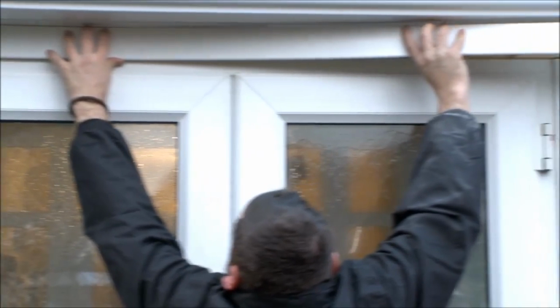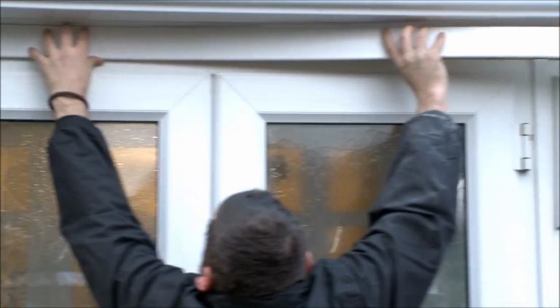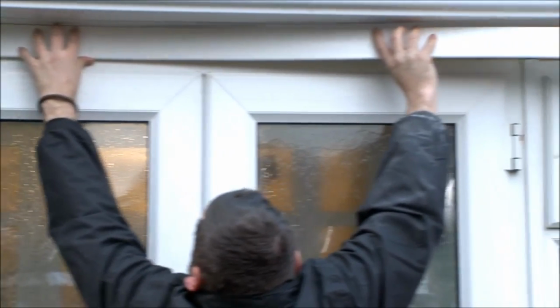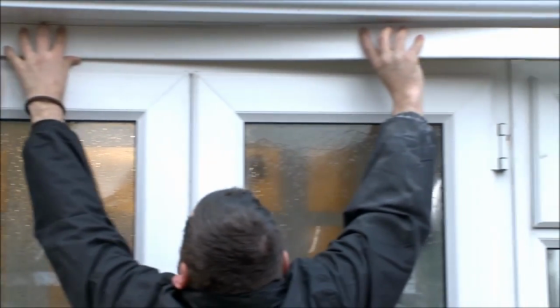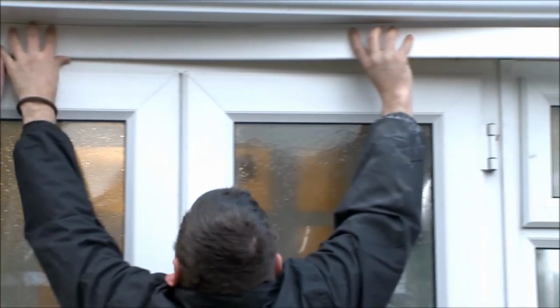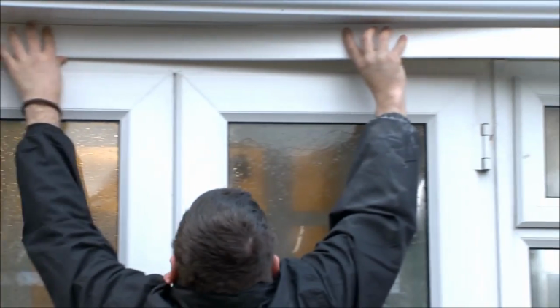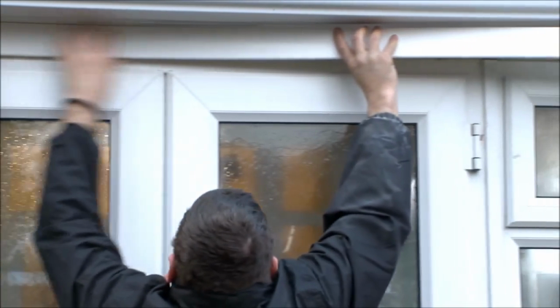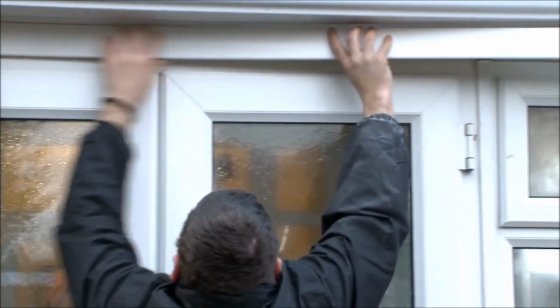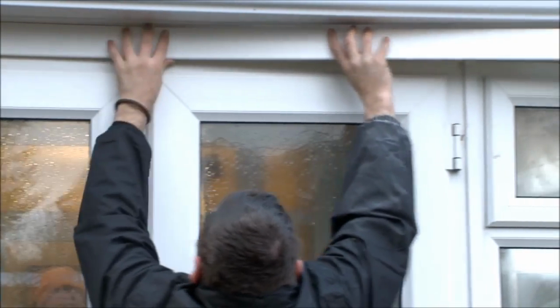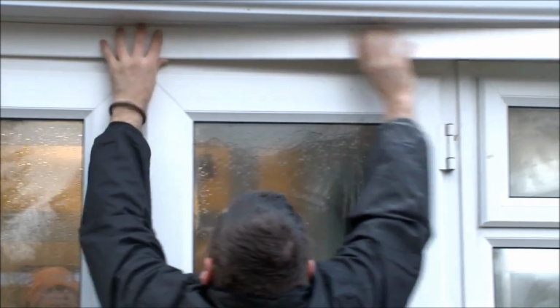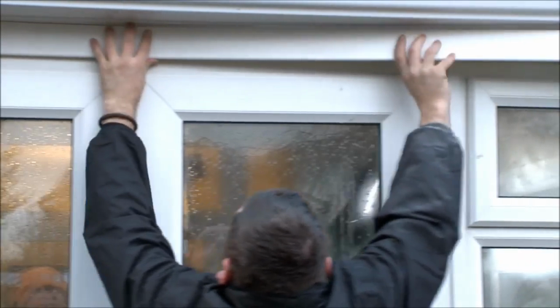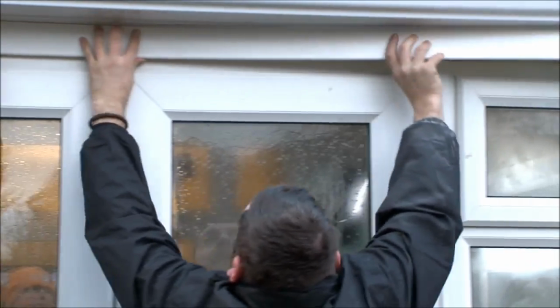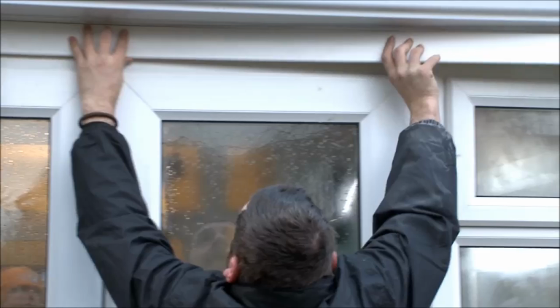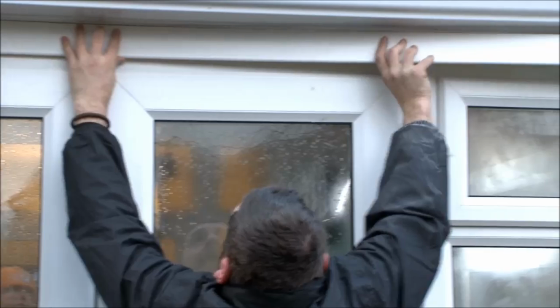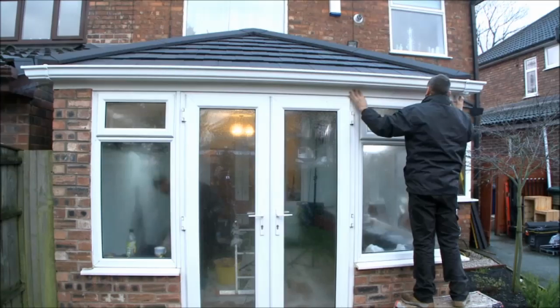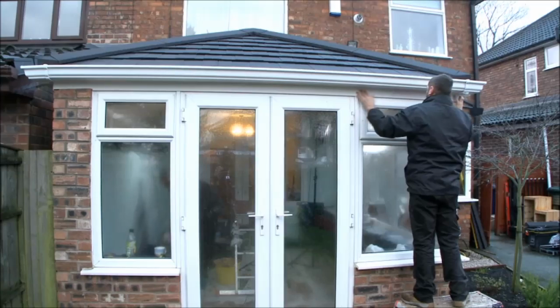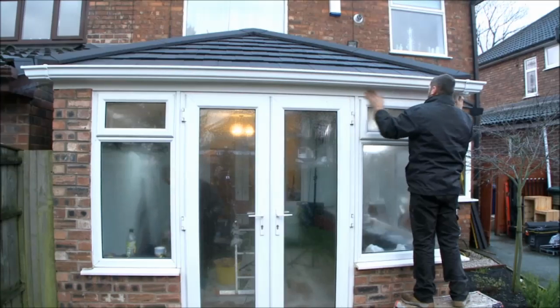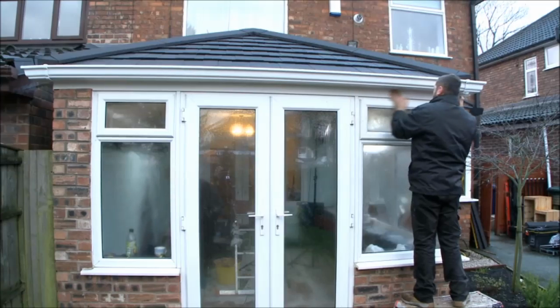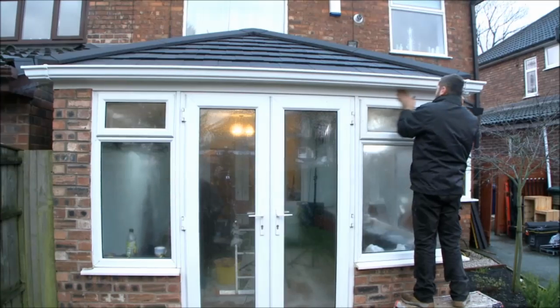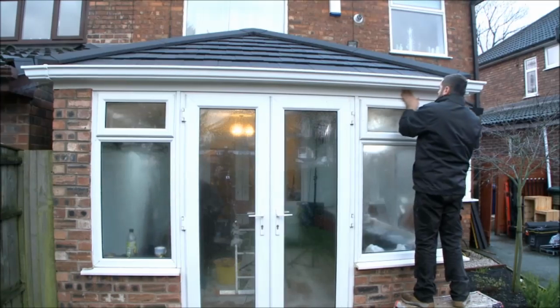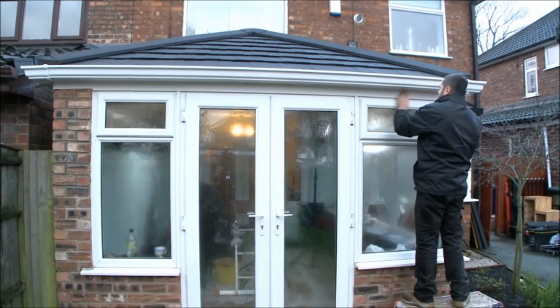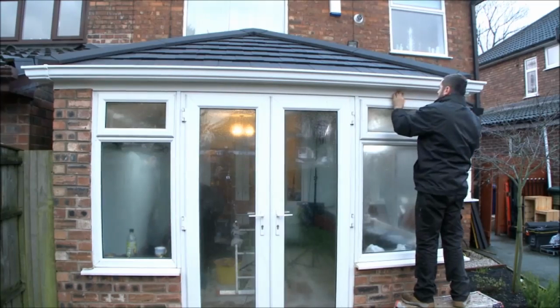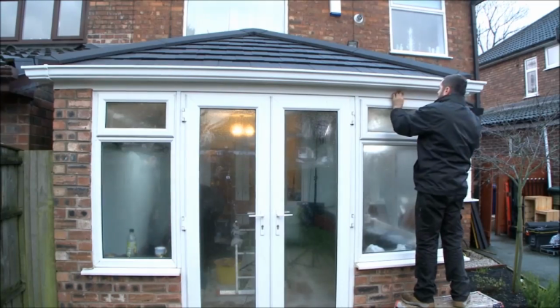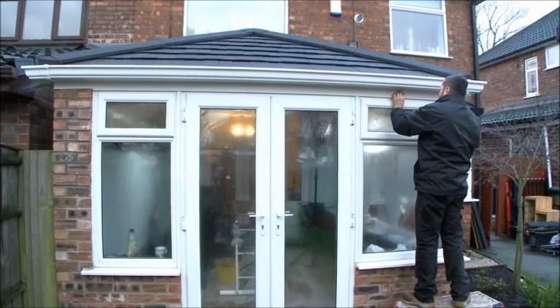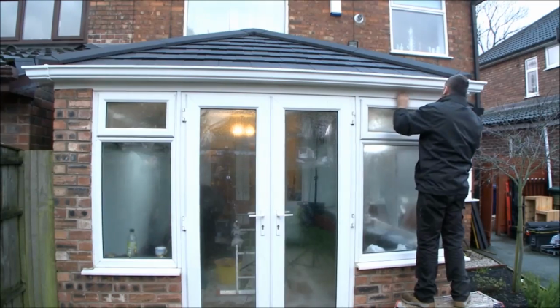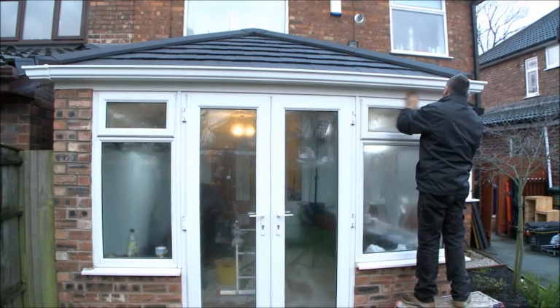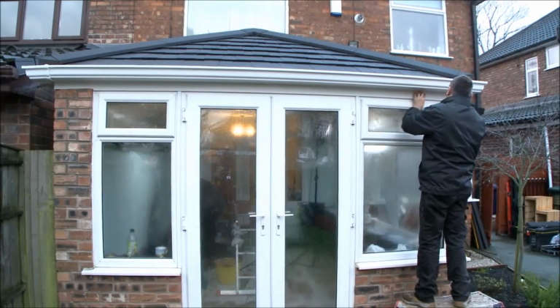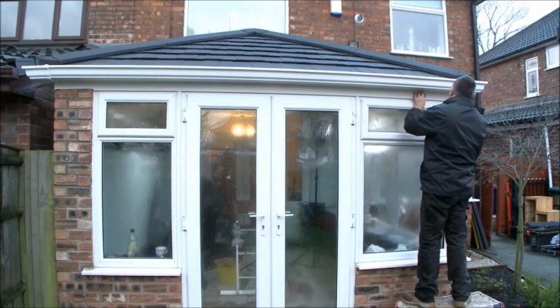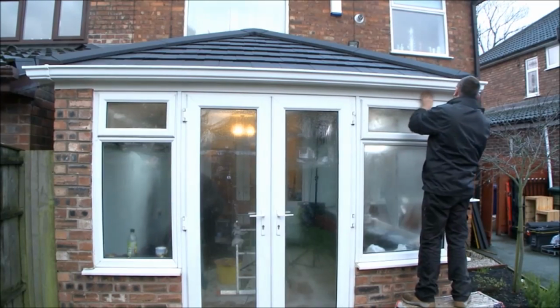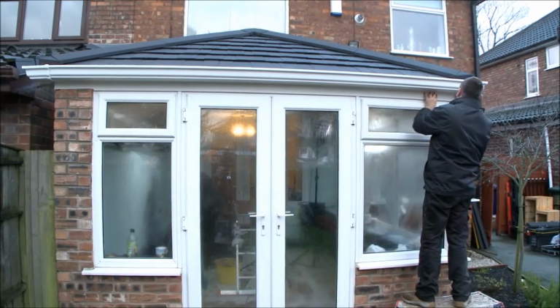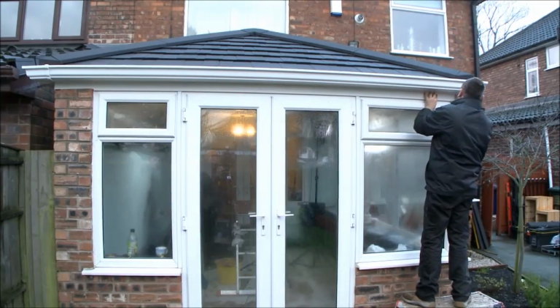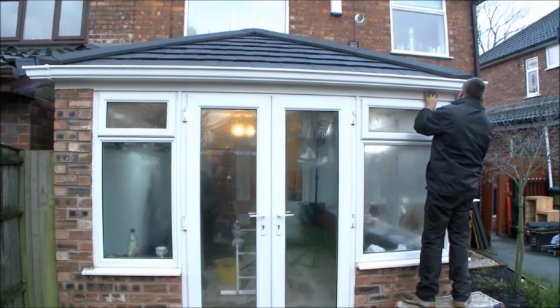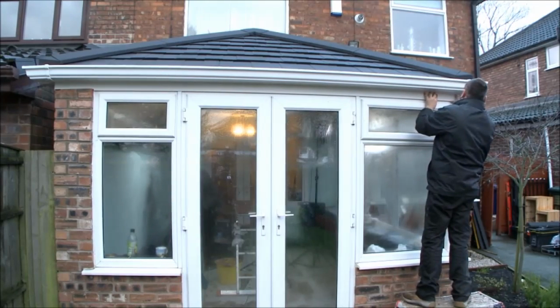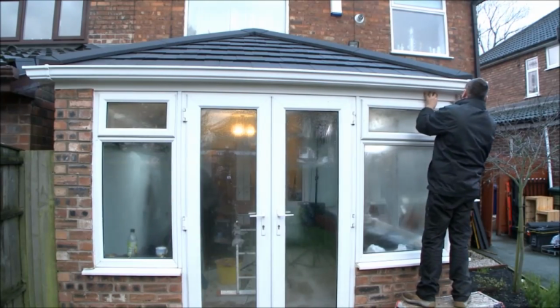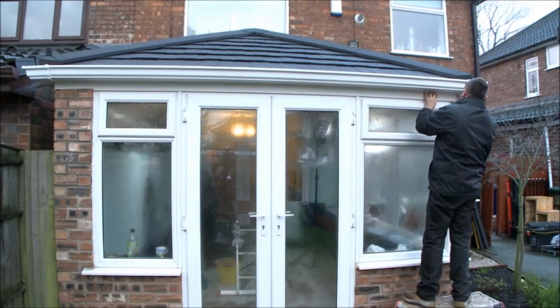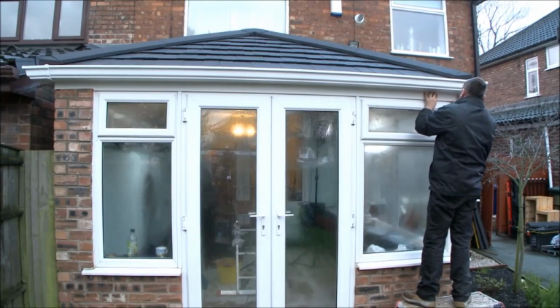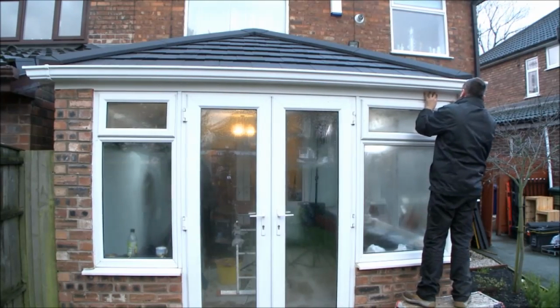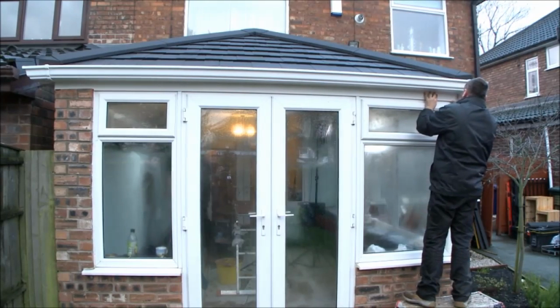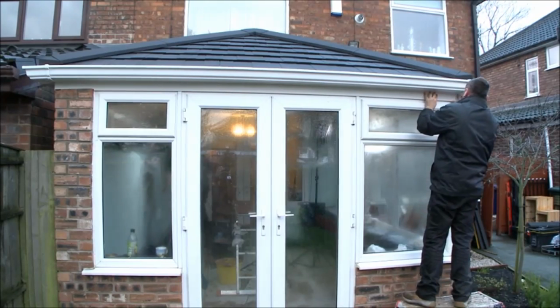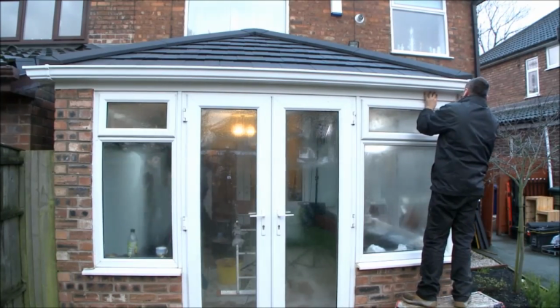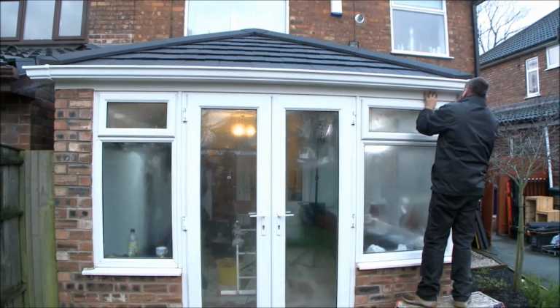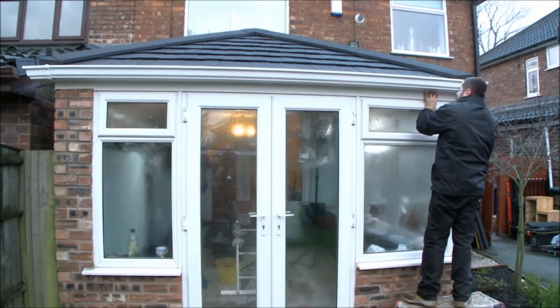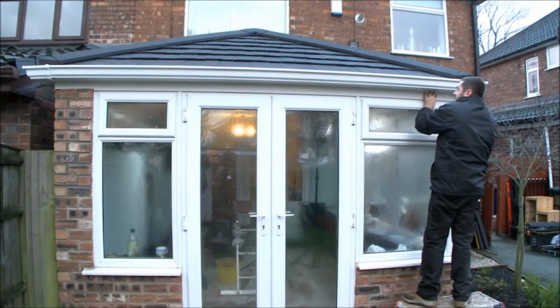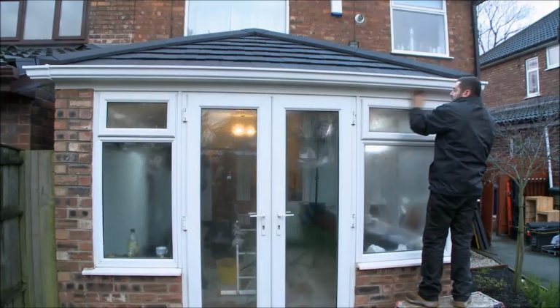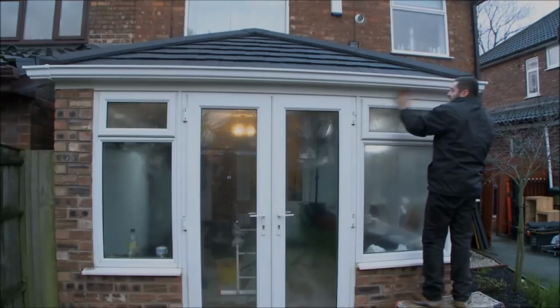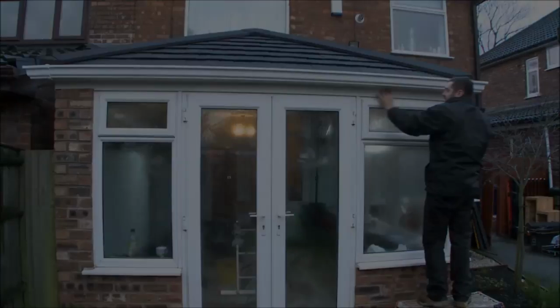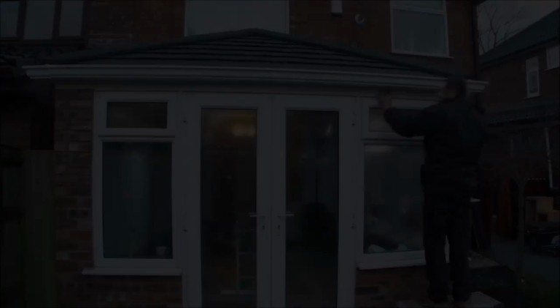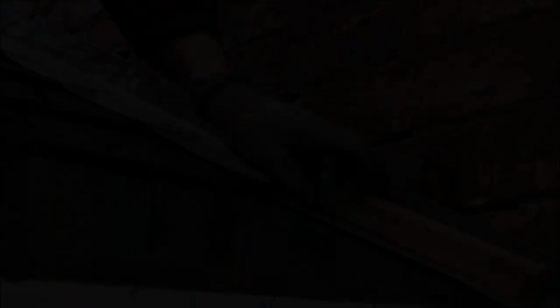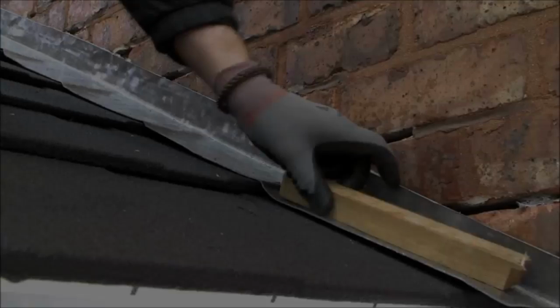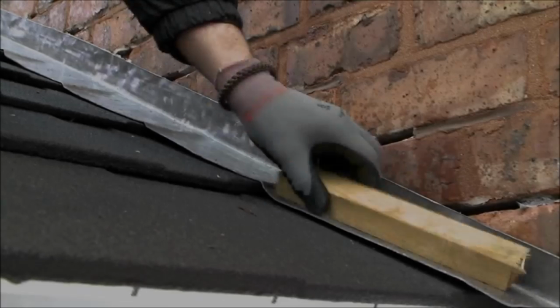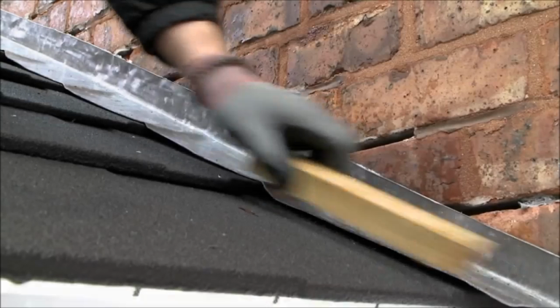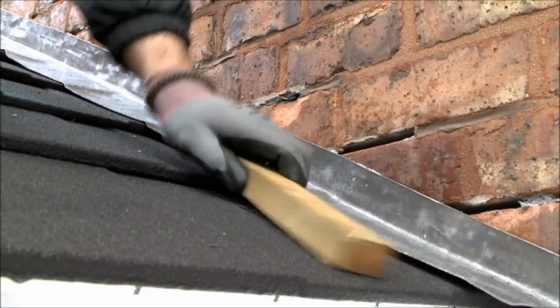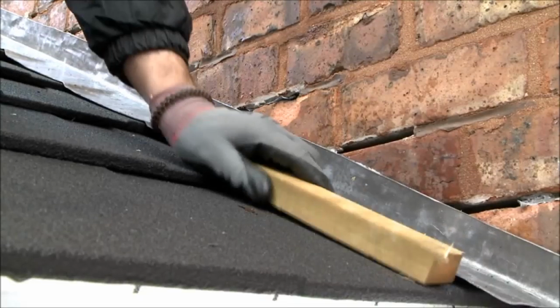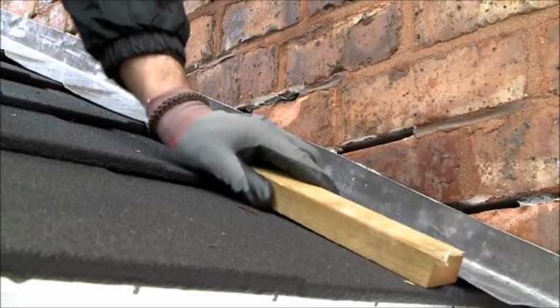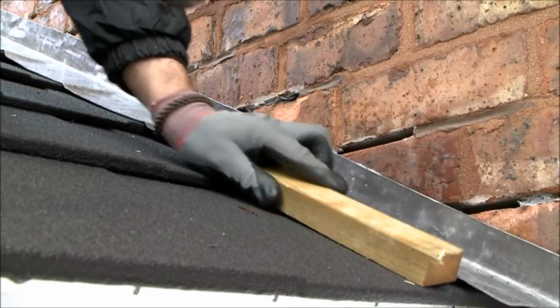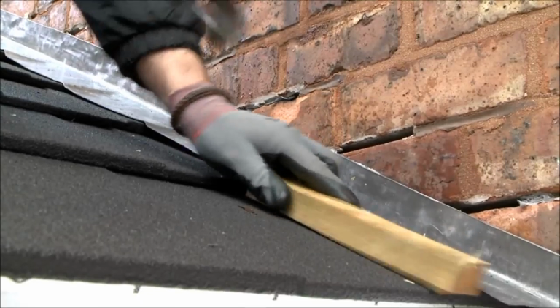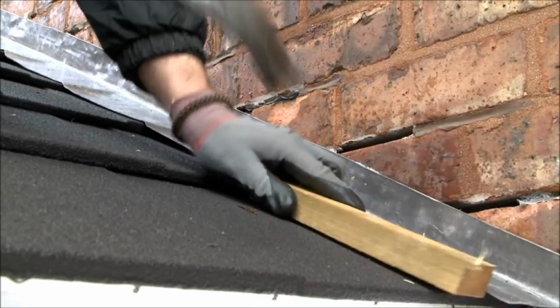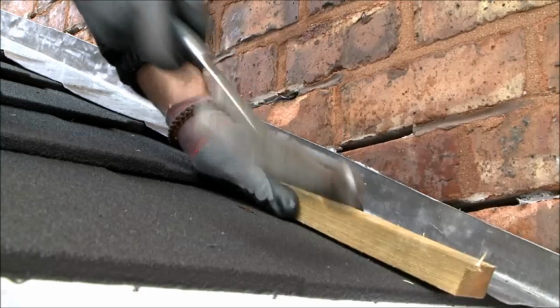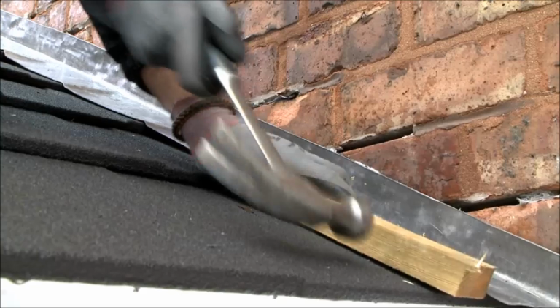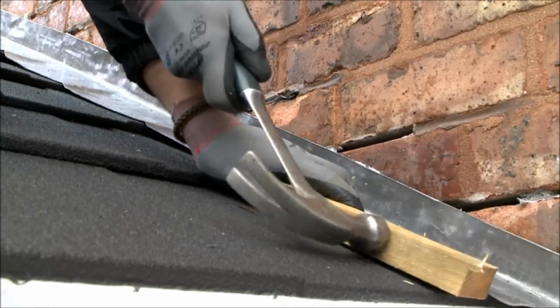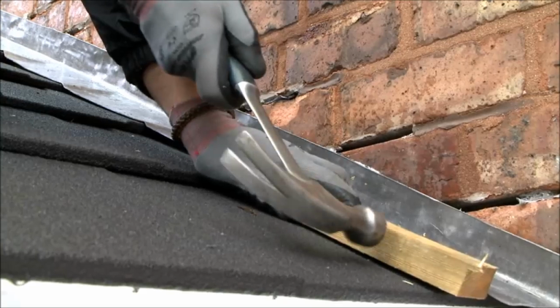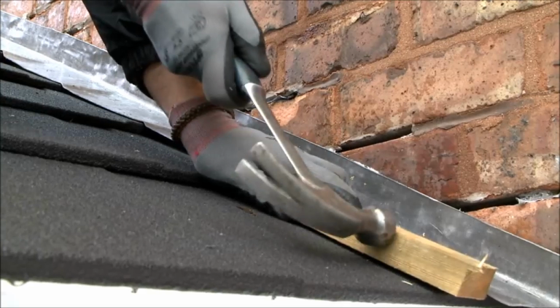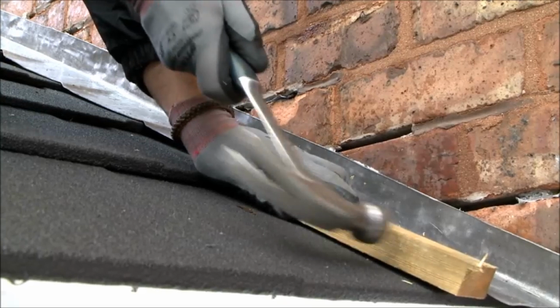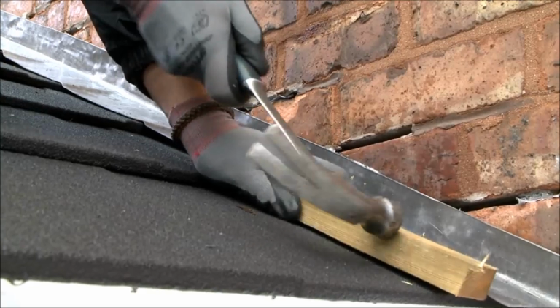The final exterior stage is the trimming and lead work to give a secure, attractive and weatherproof finish.